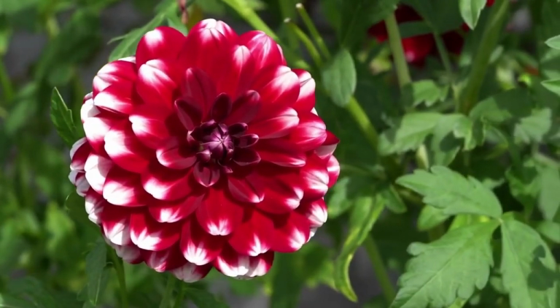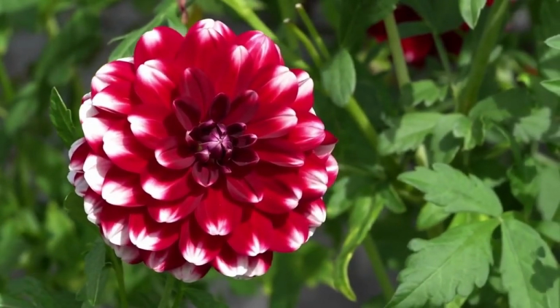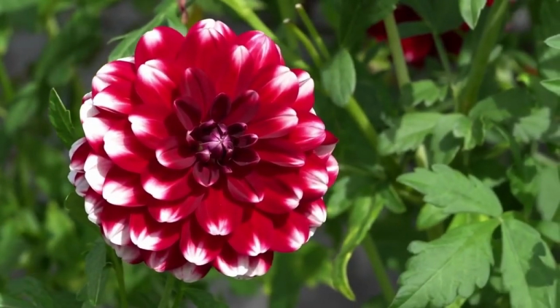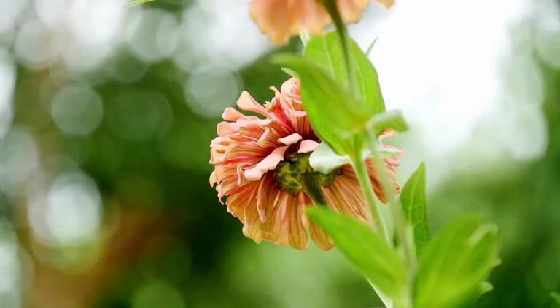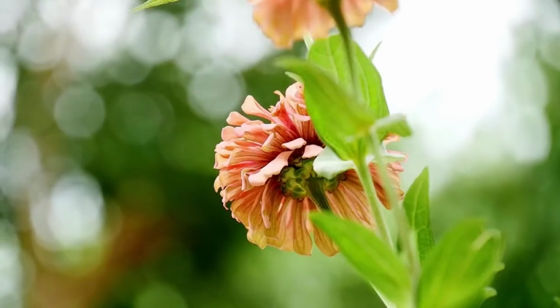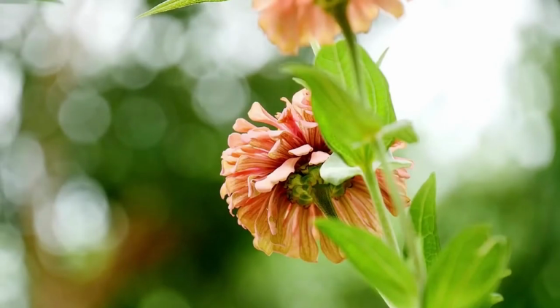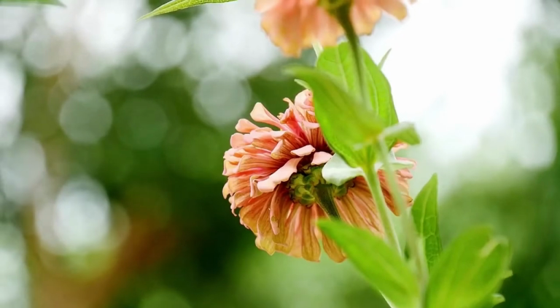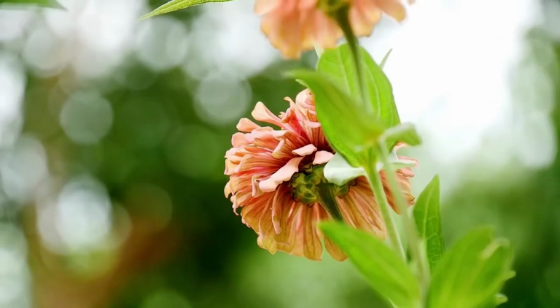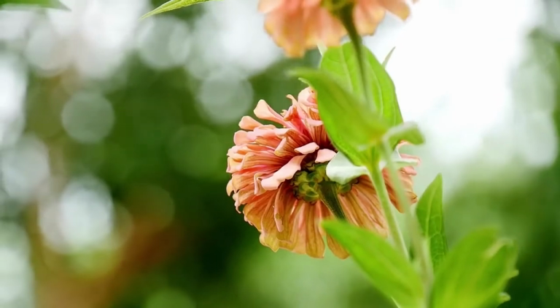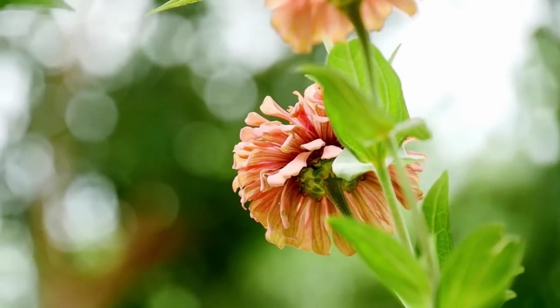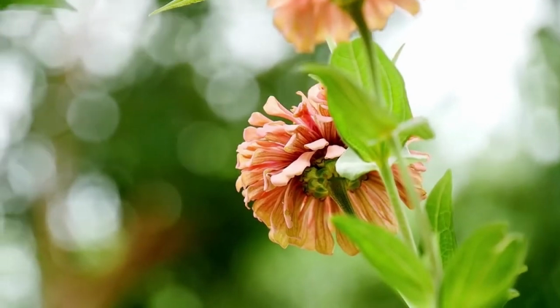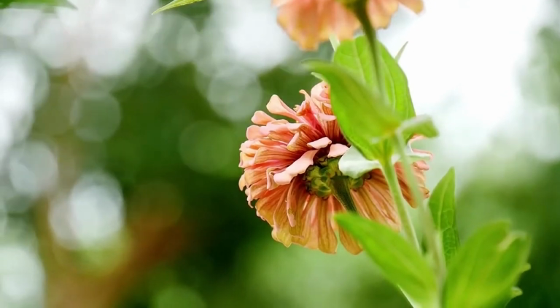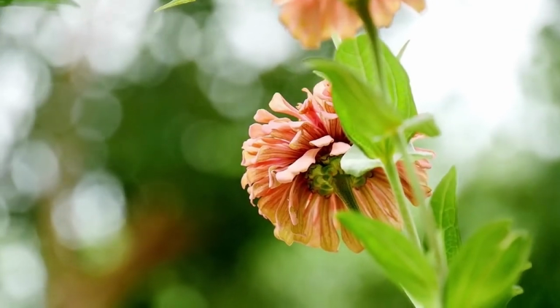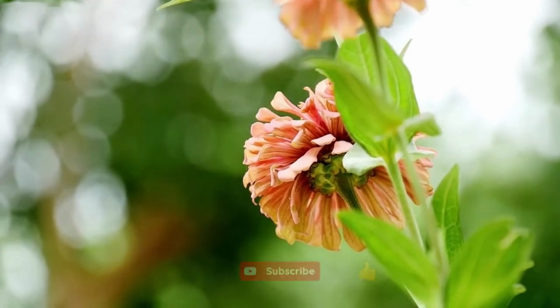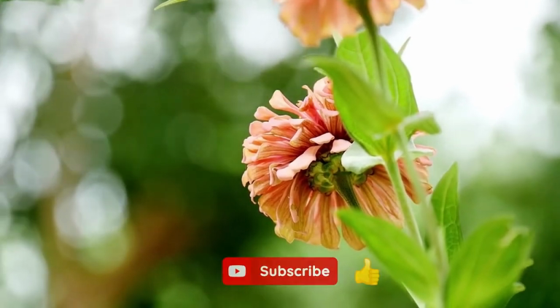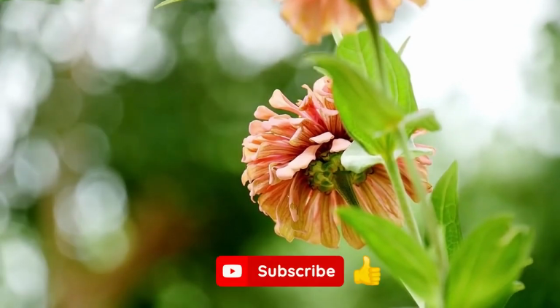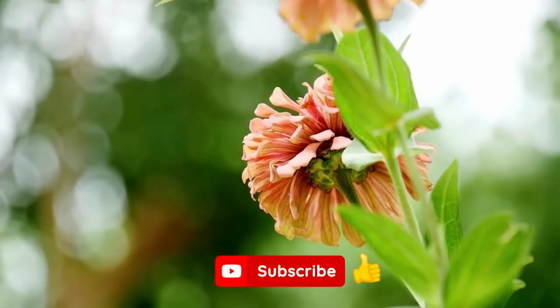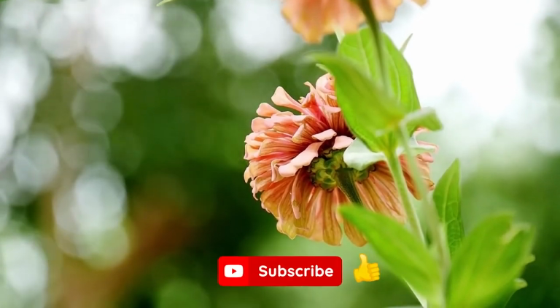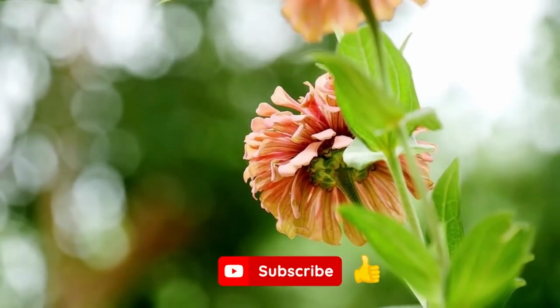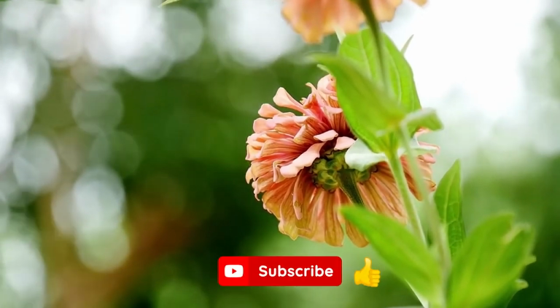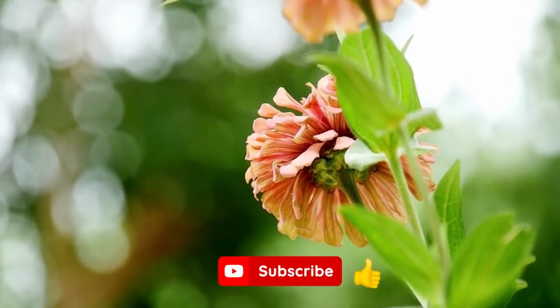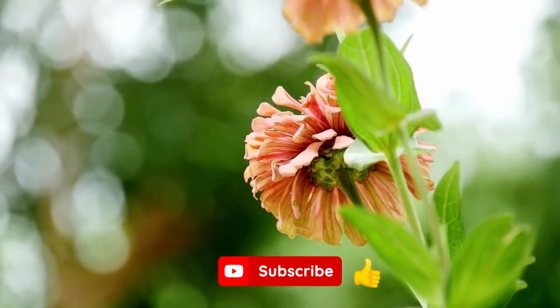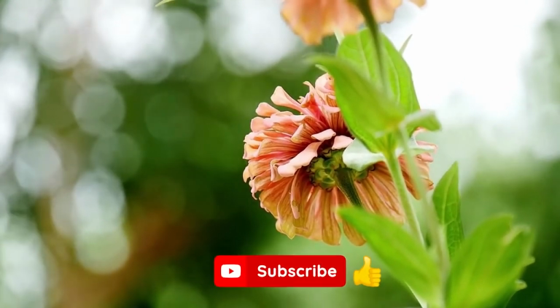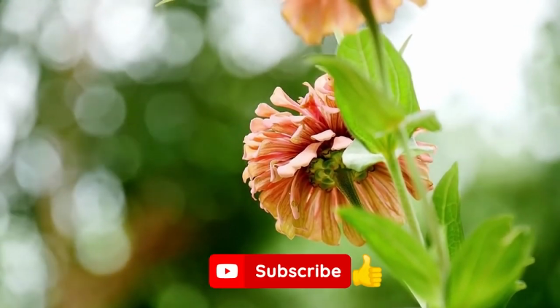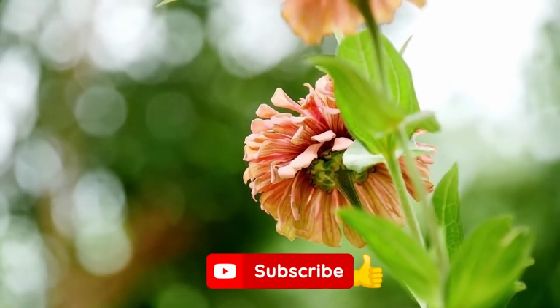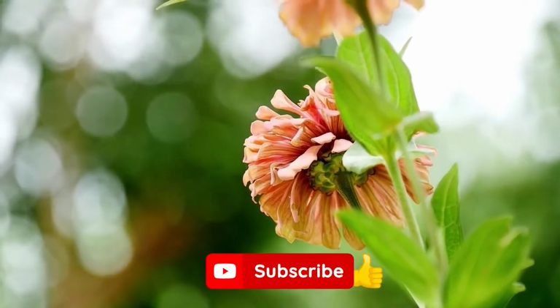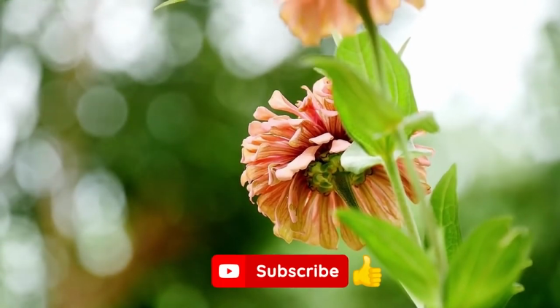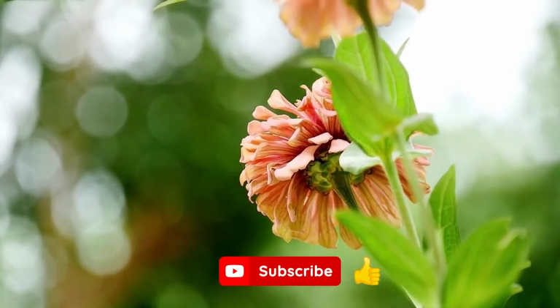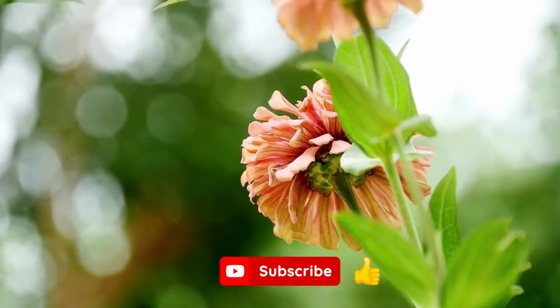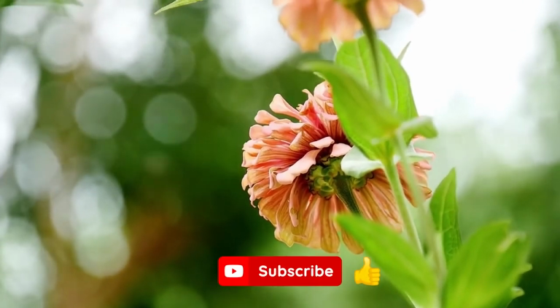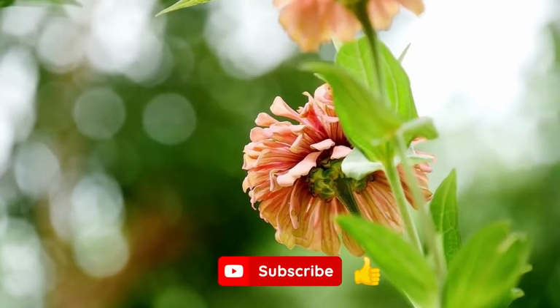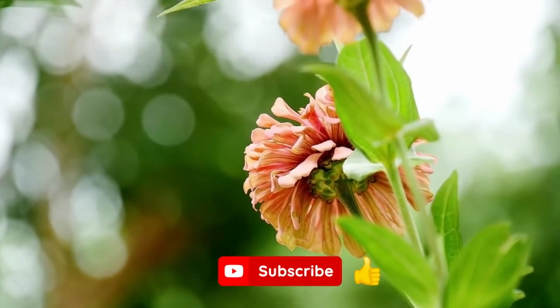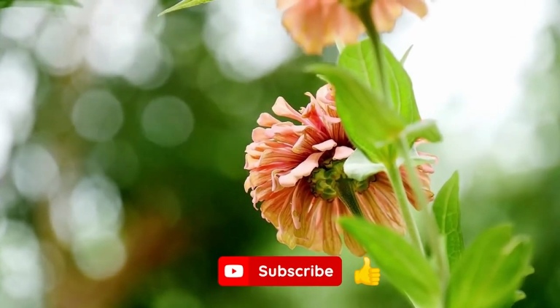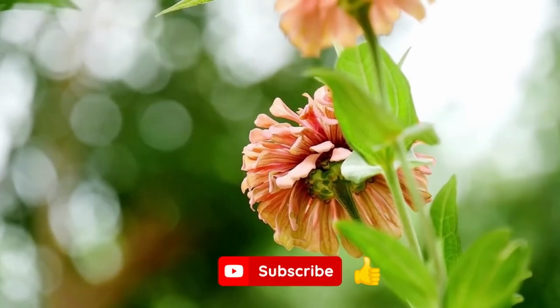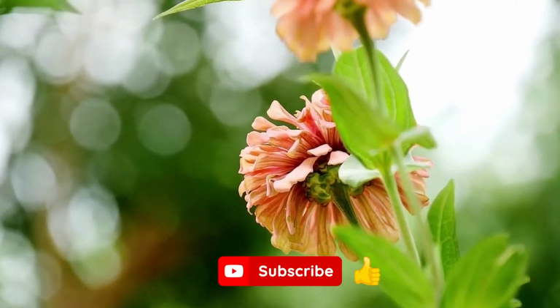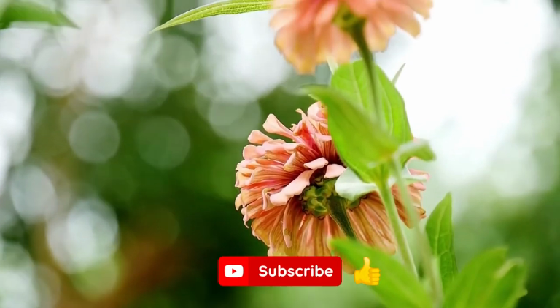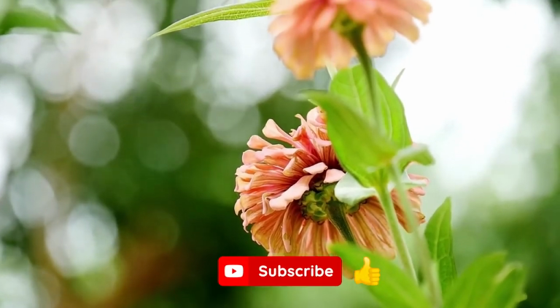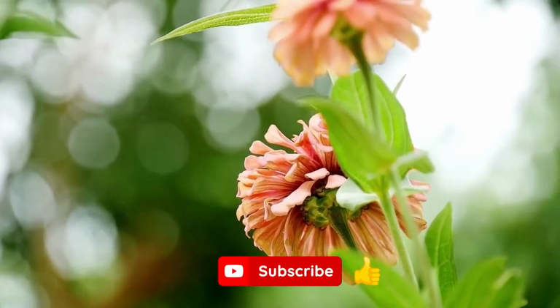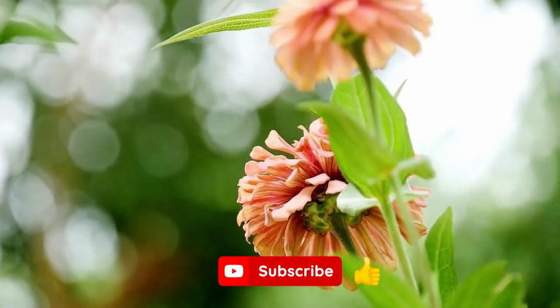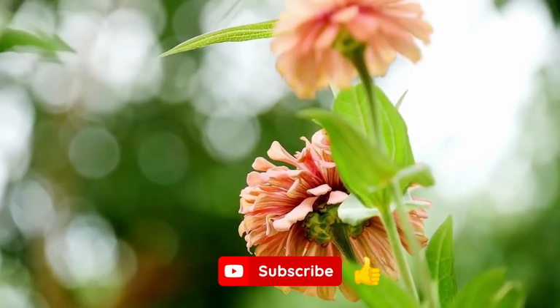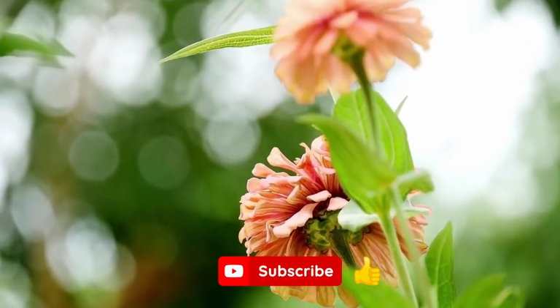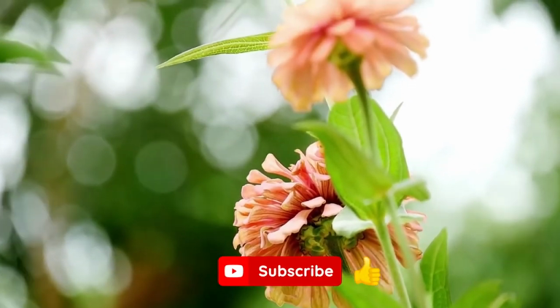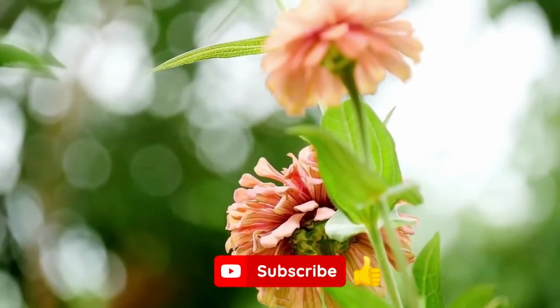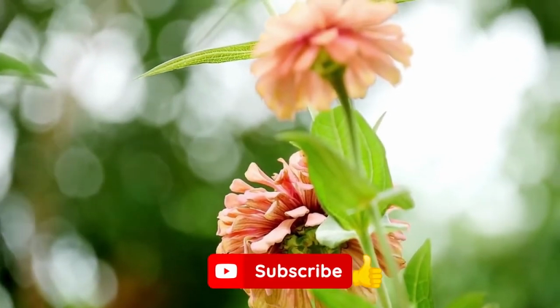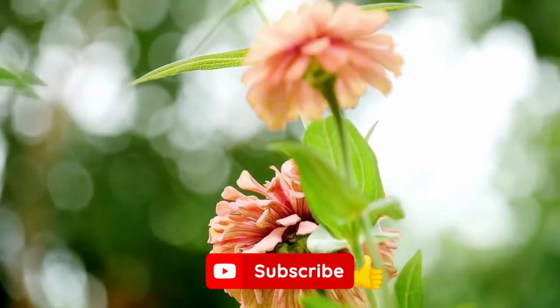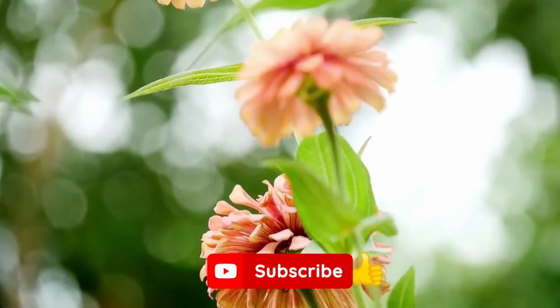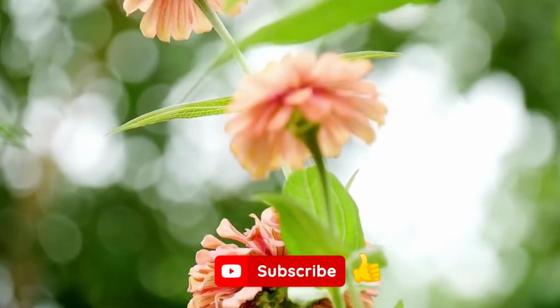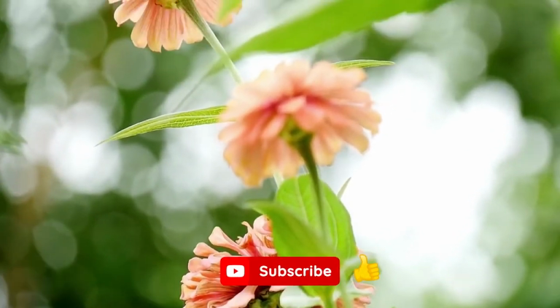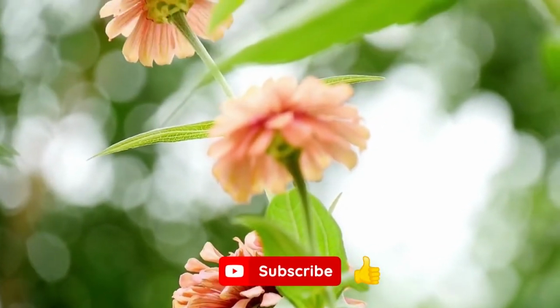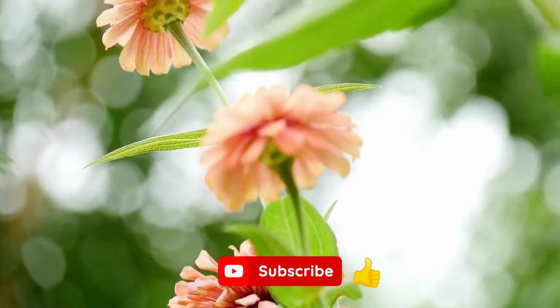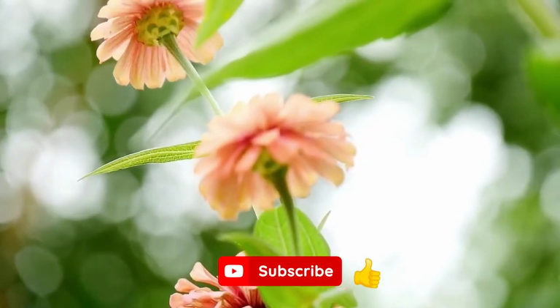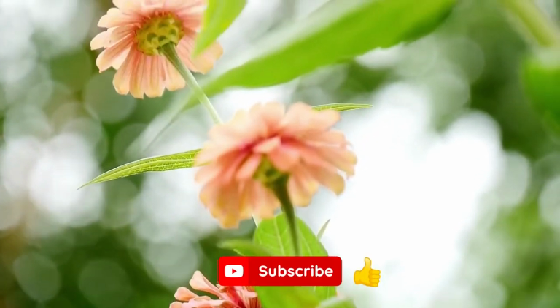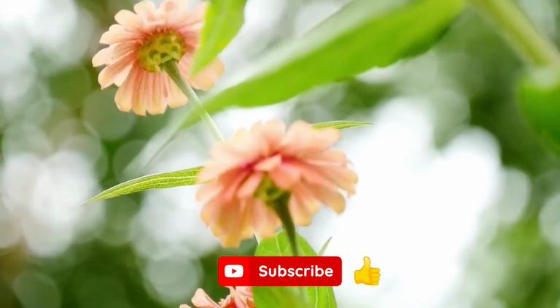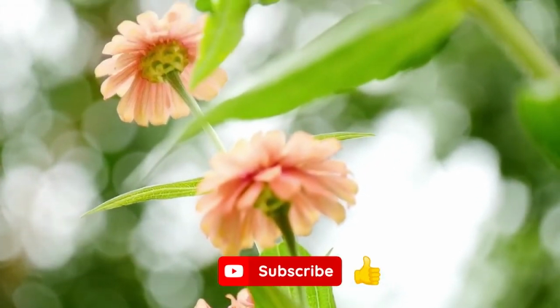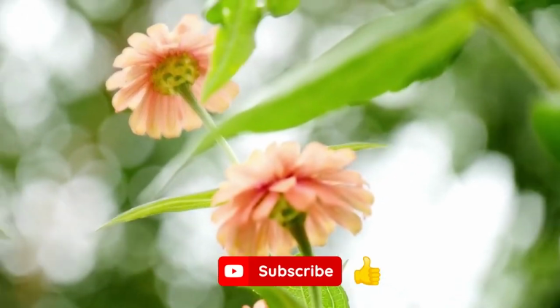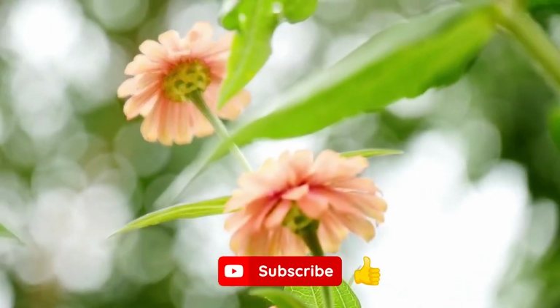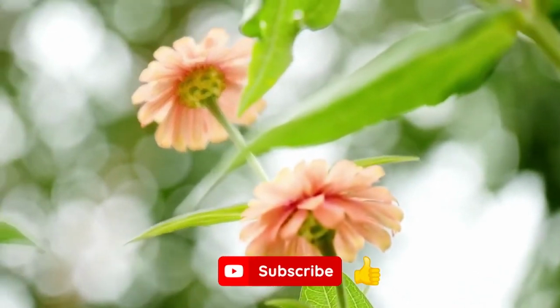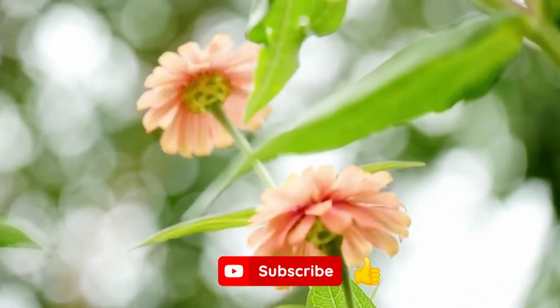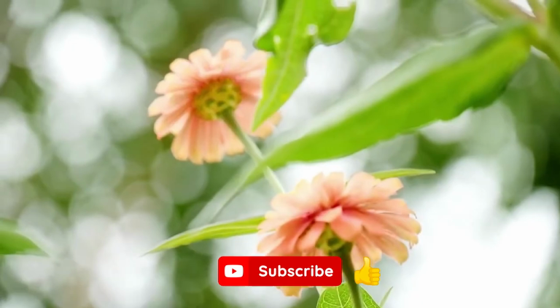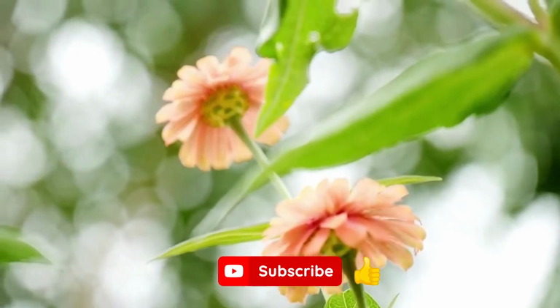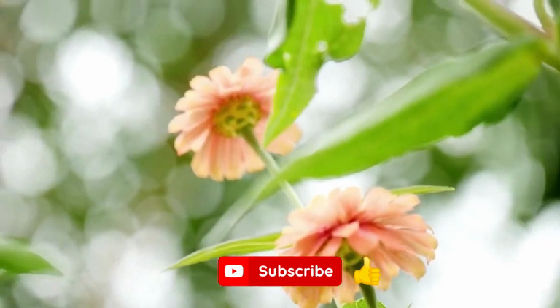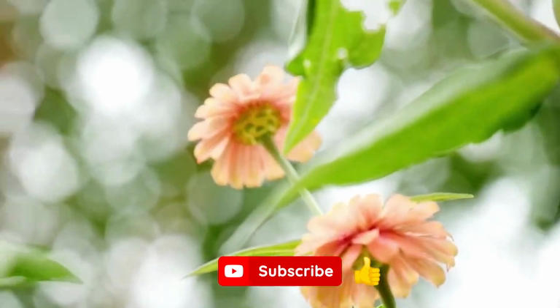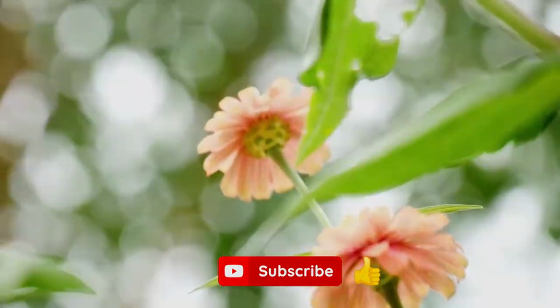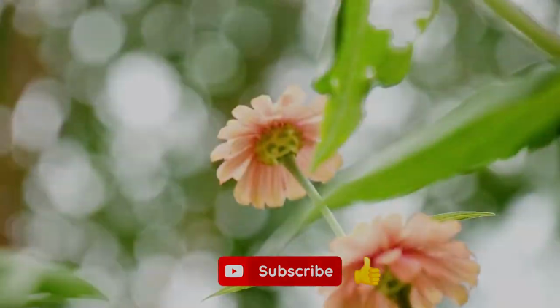I hope you enjoyed the video. Be sure to tap the like button and subscribe, and don't forget that life is better when you garden.